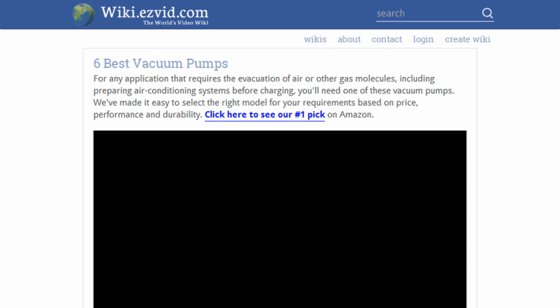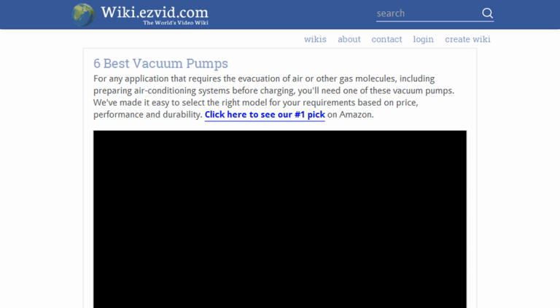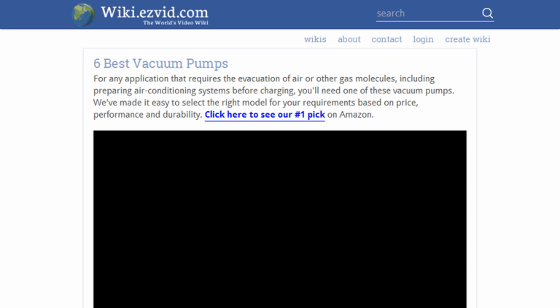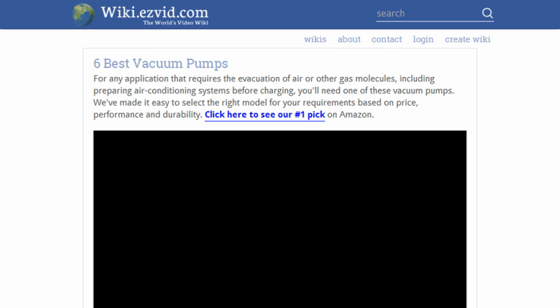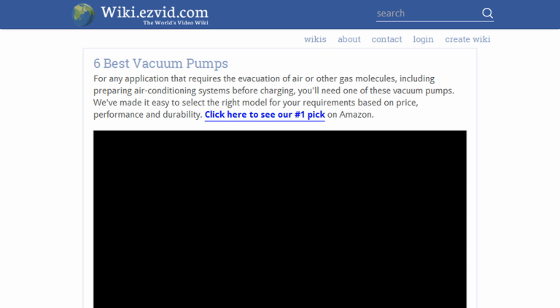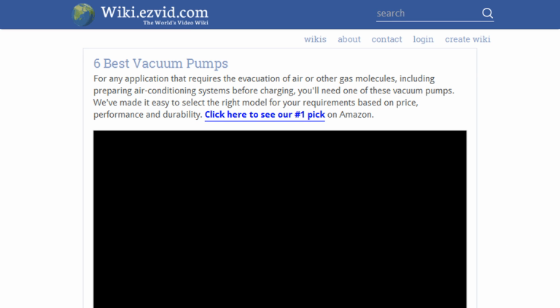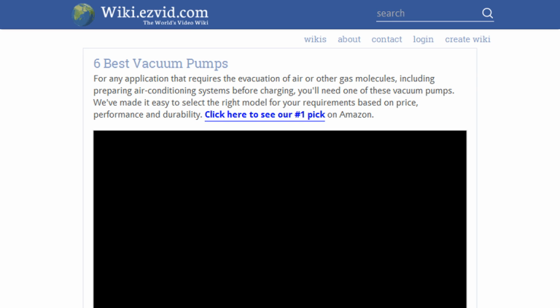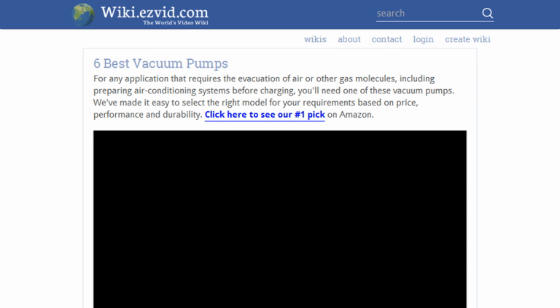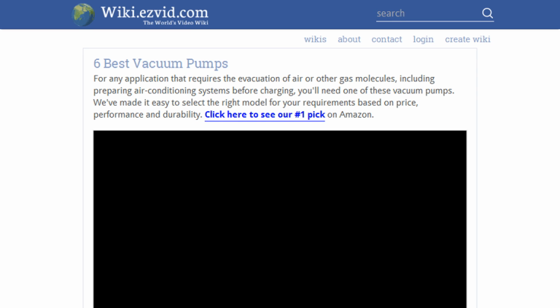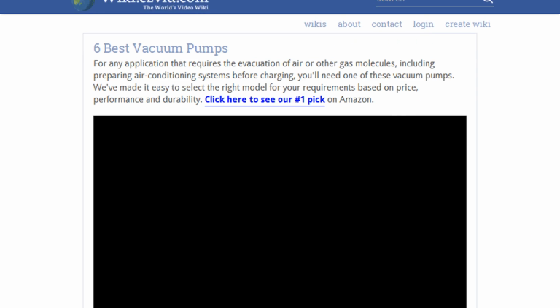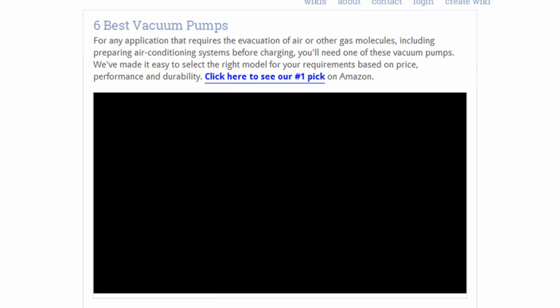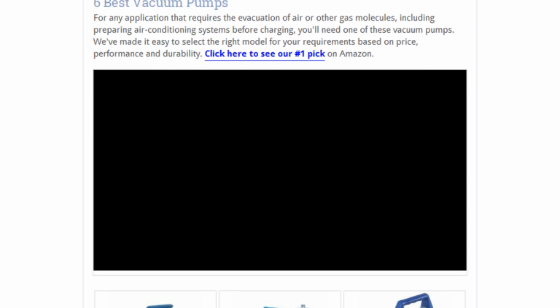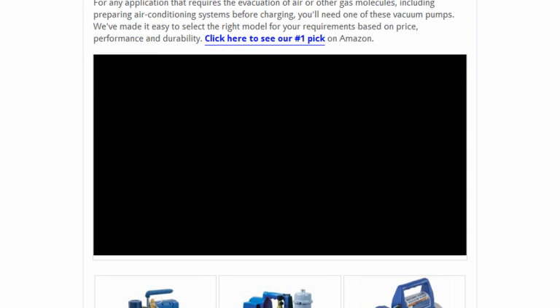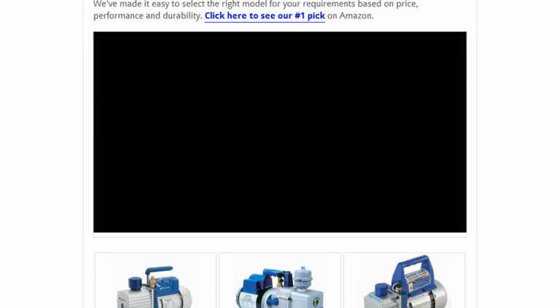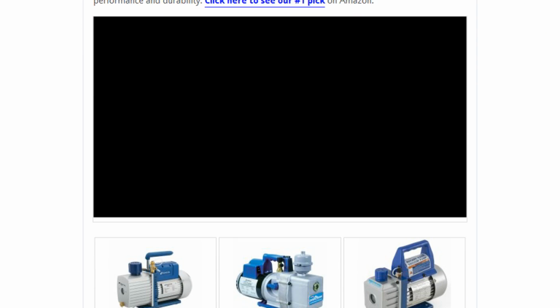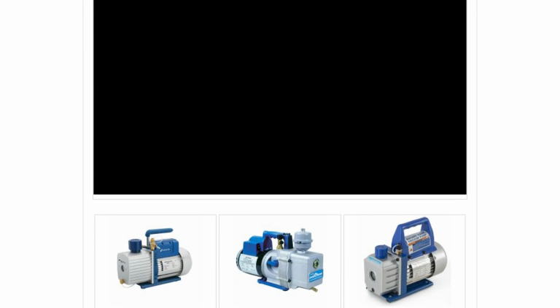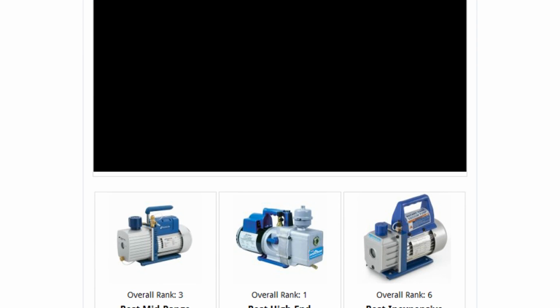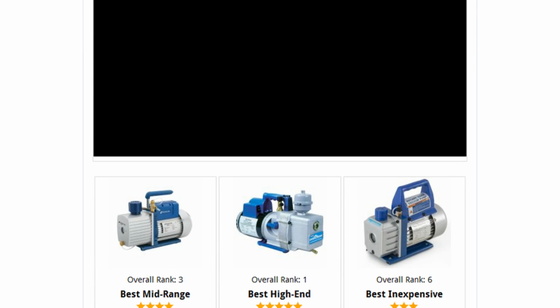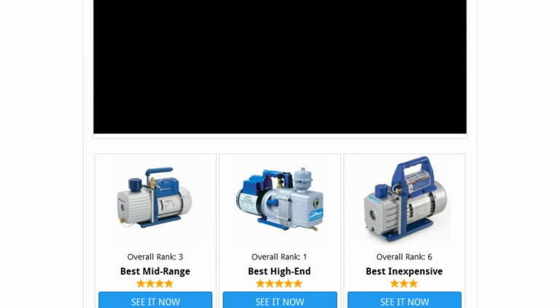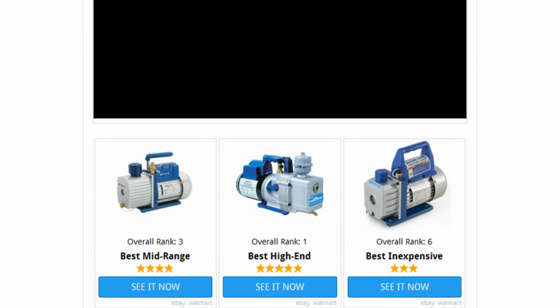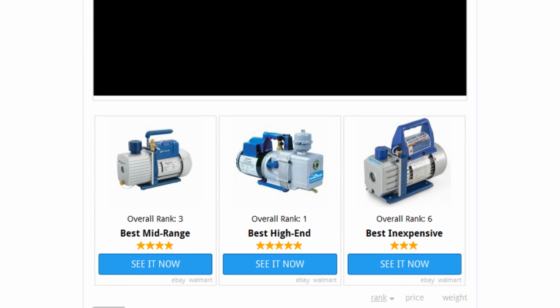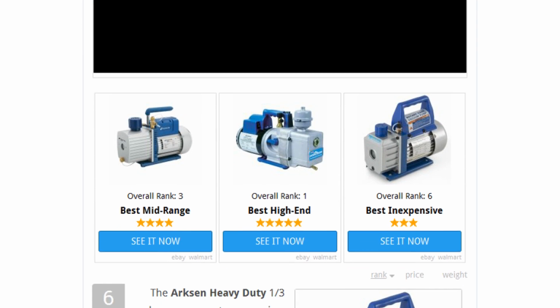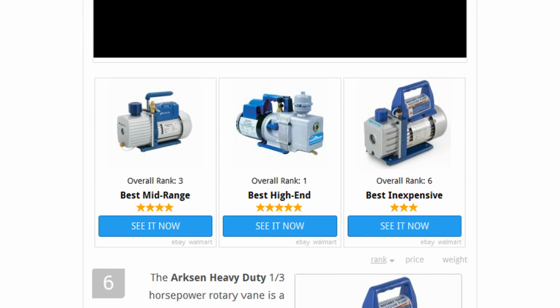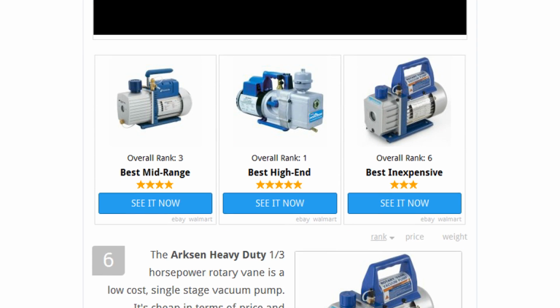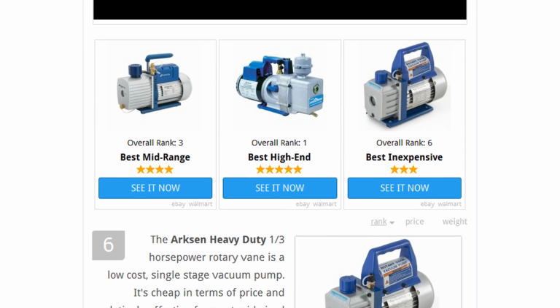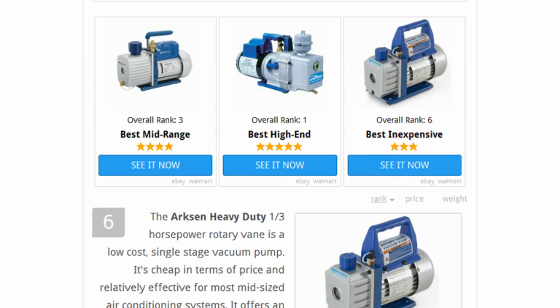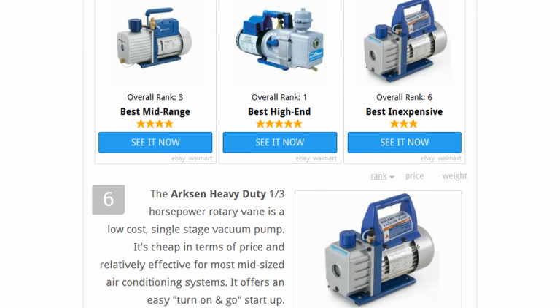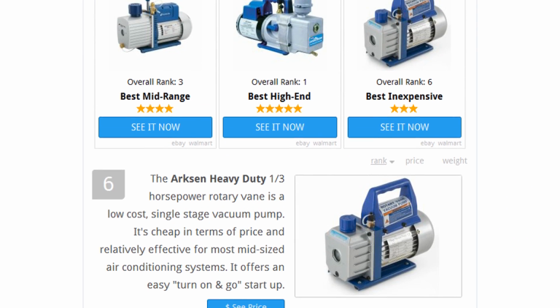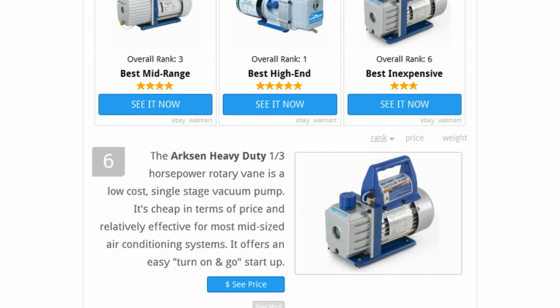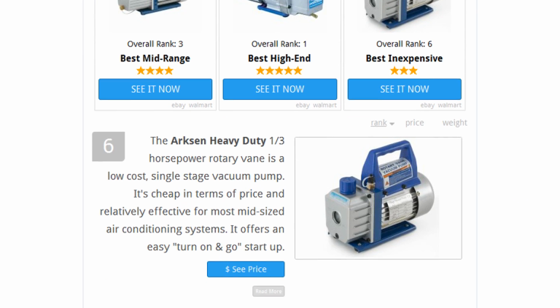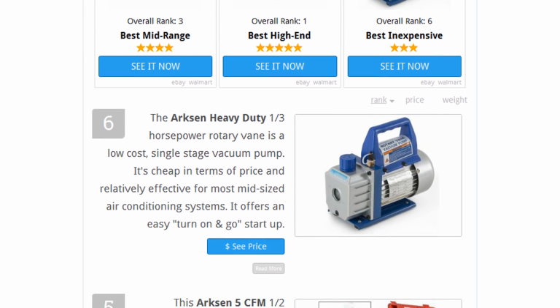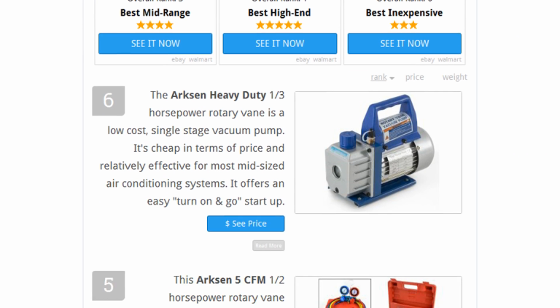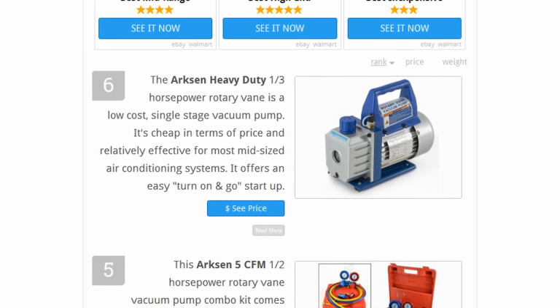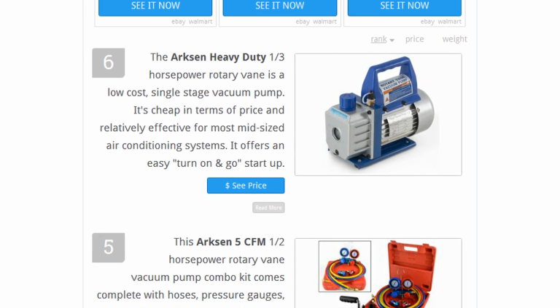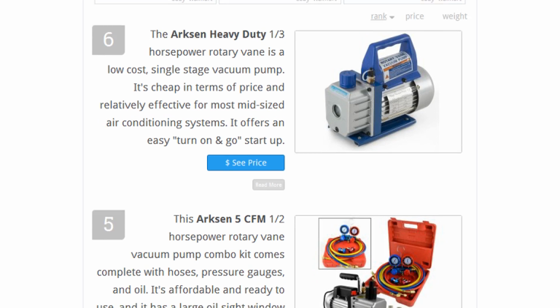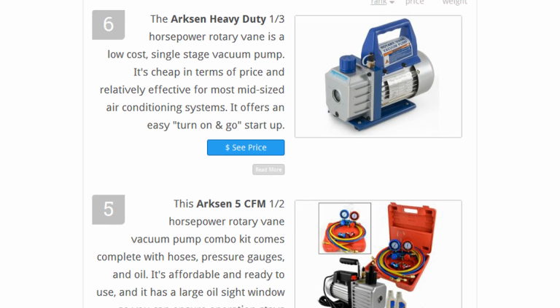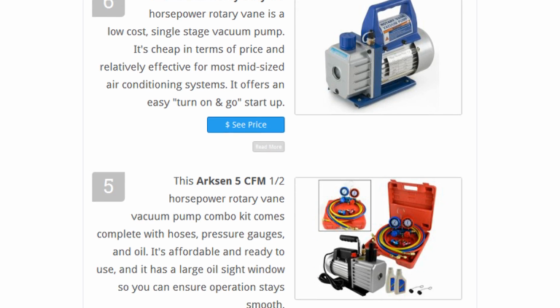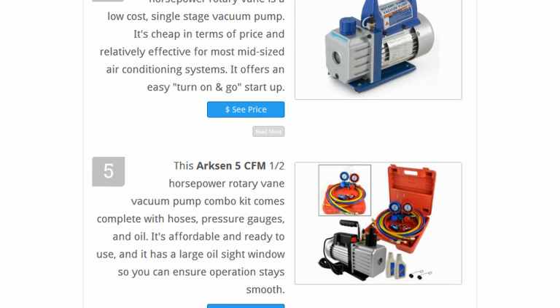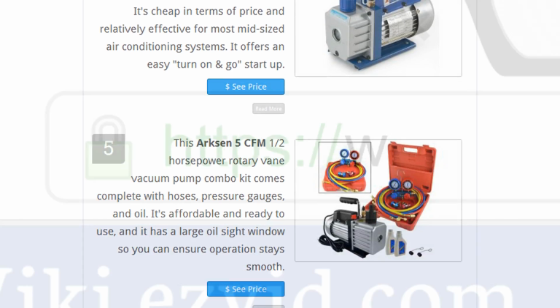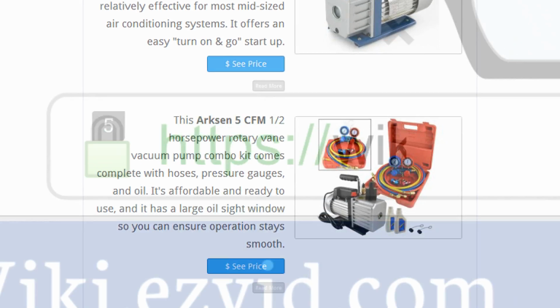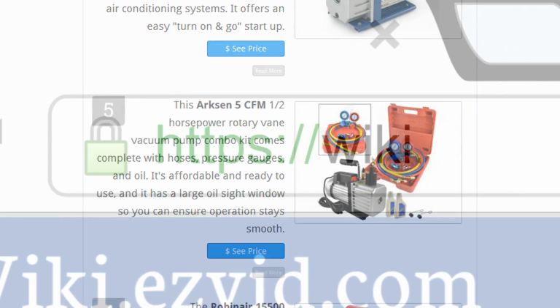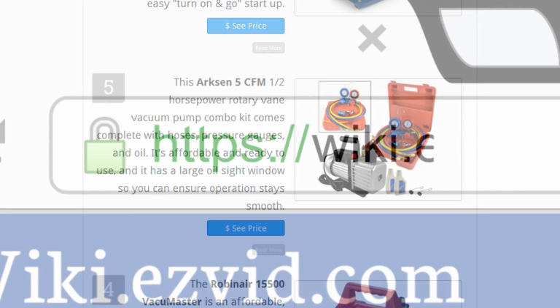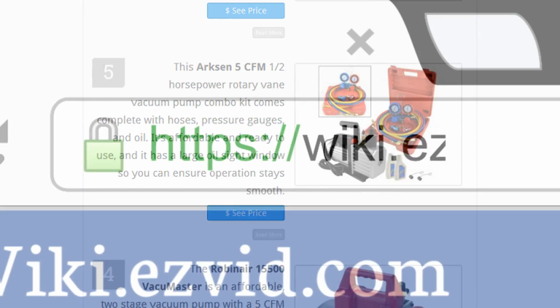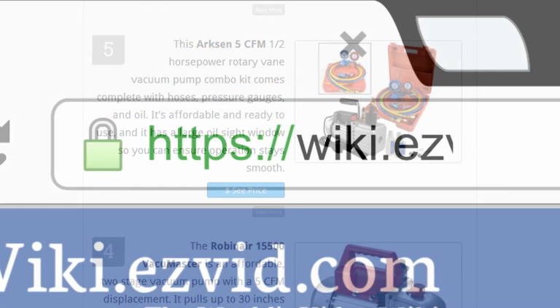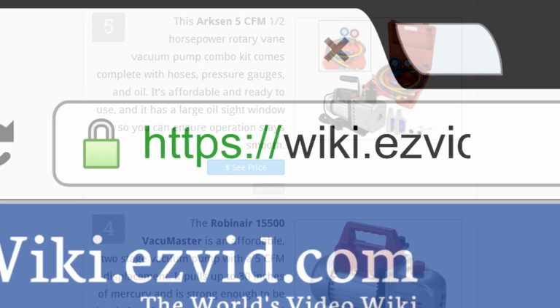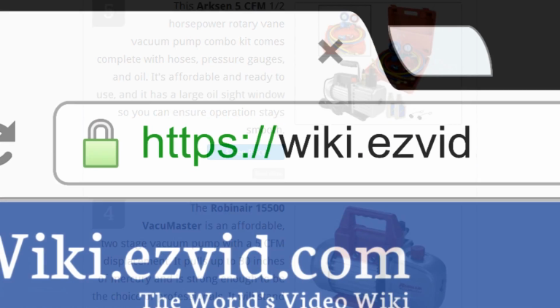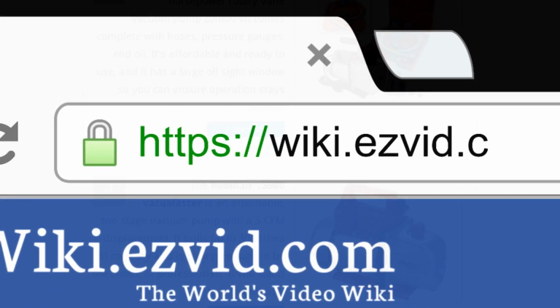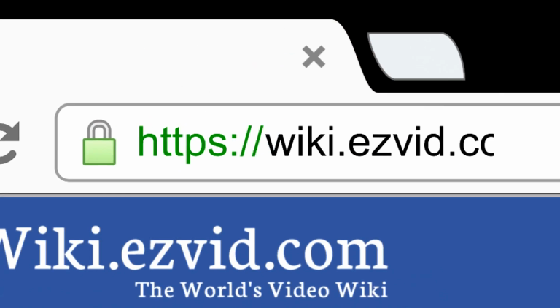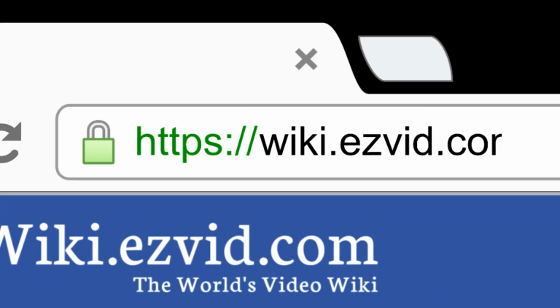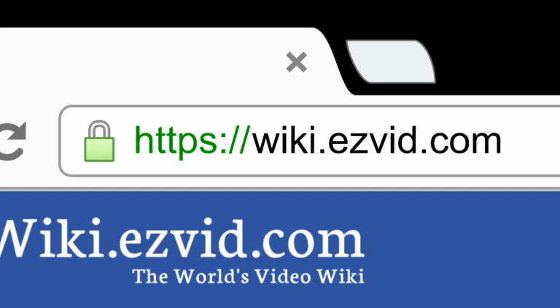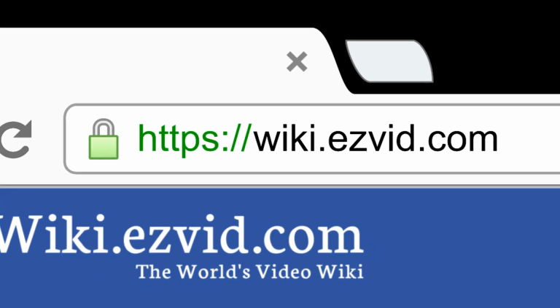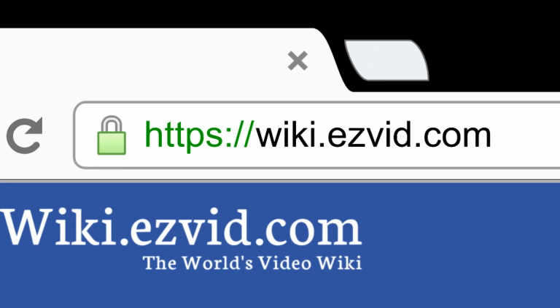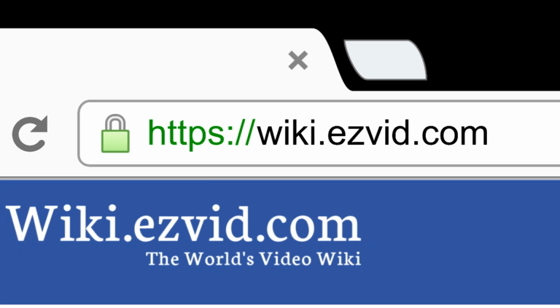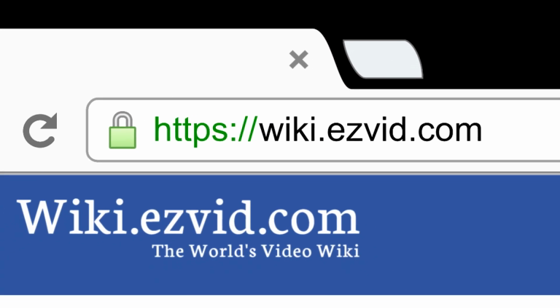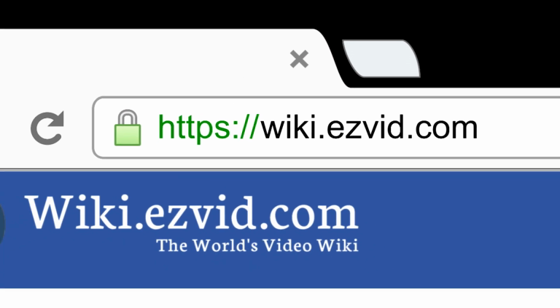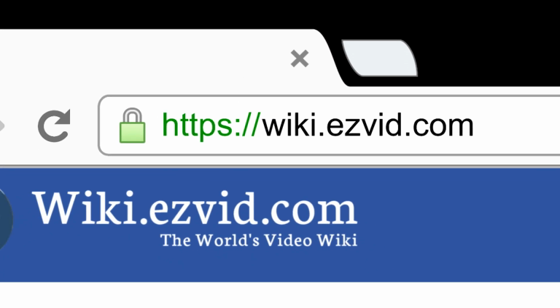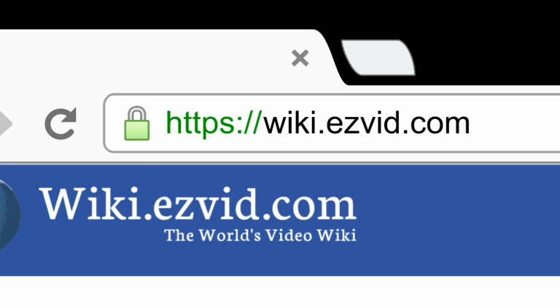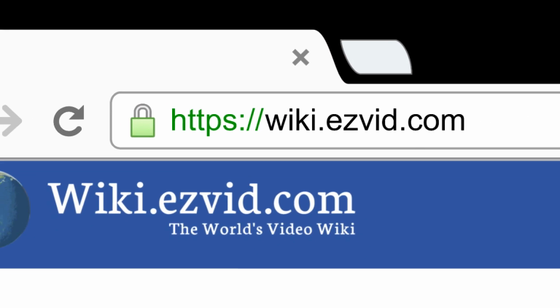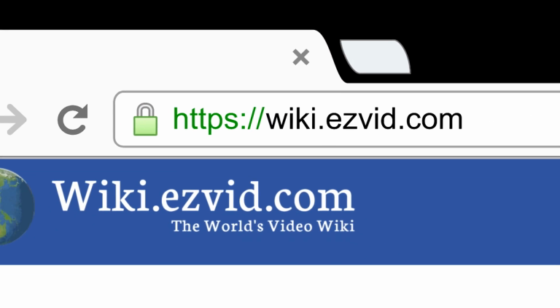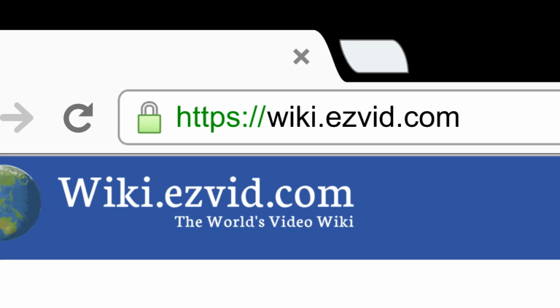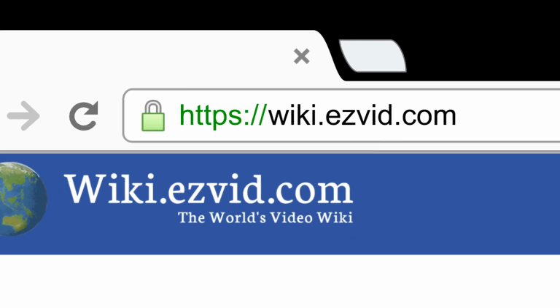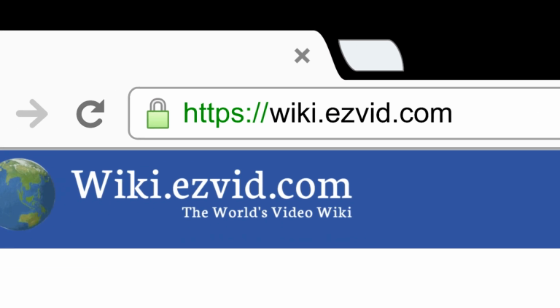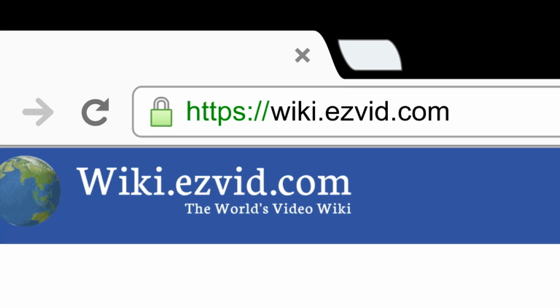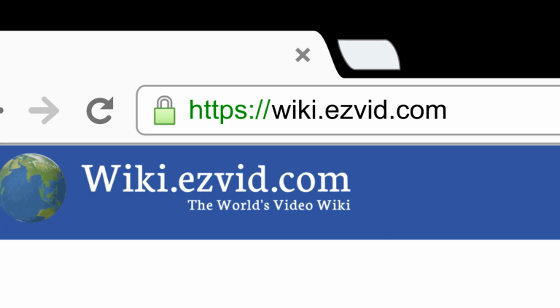To see all this stuff, go to wiki.easyvid.com and search for vacuum pumps, or click beneath this video.